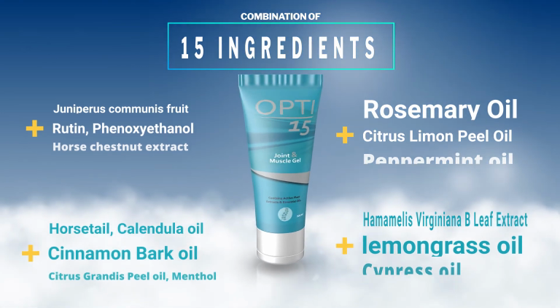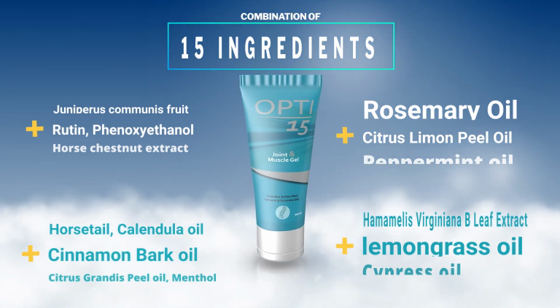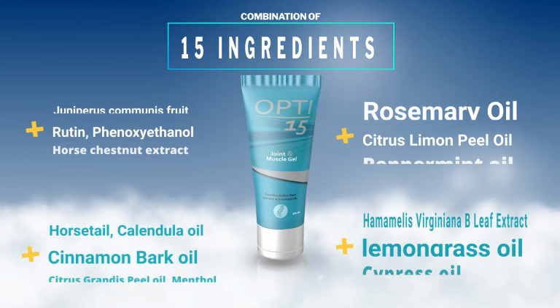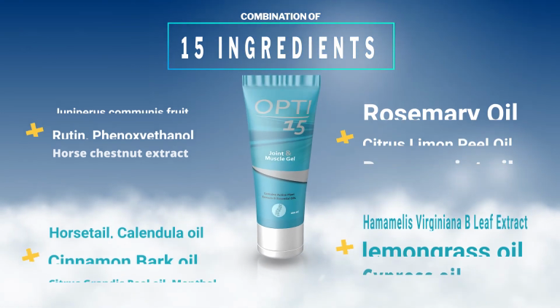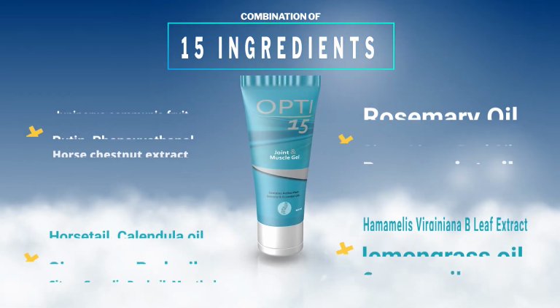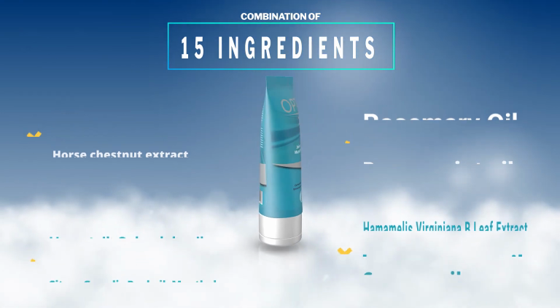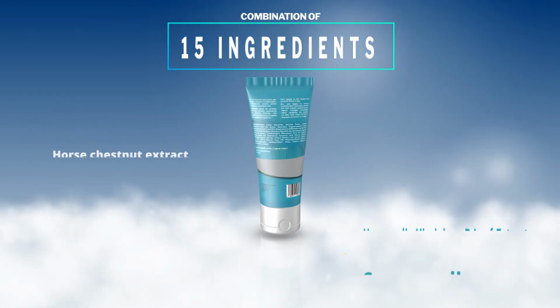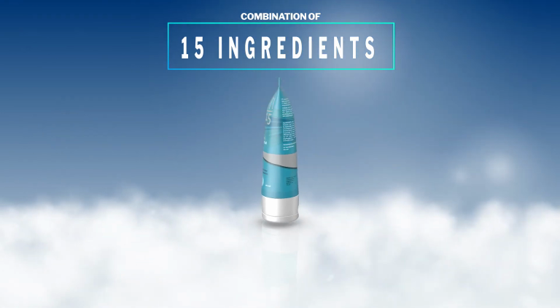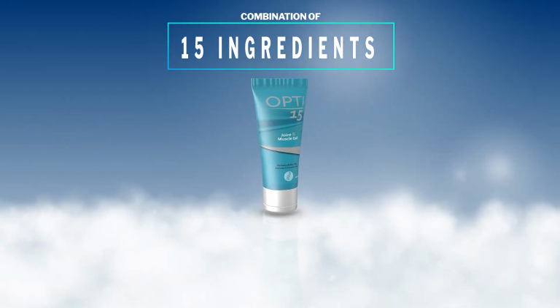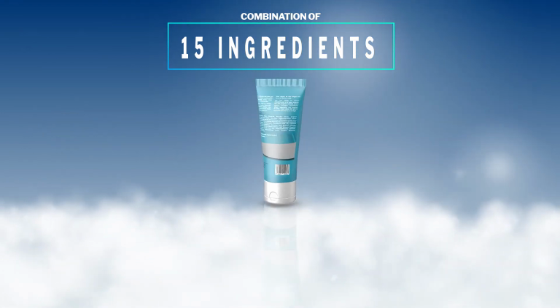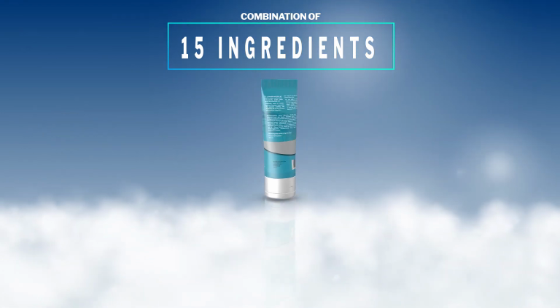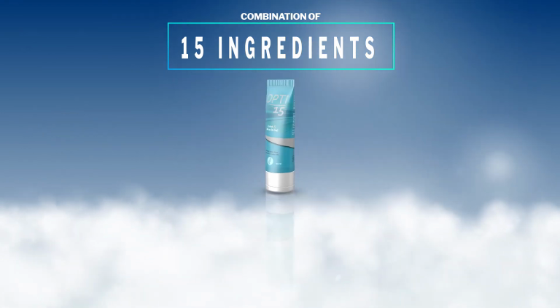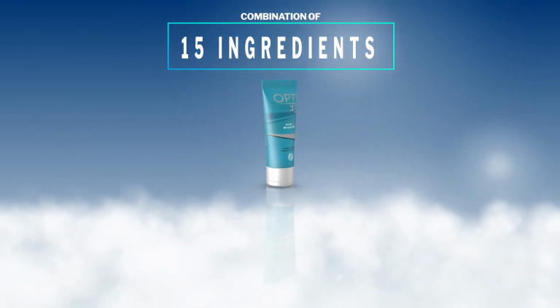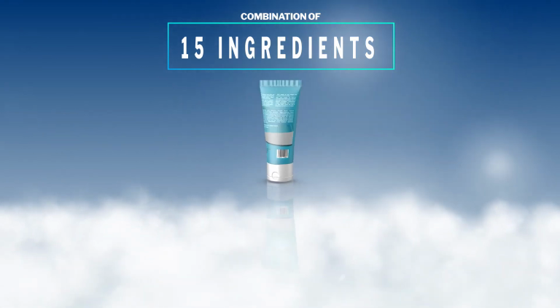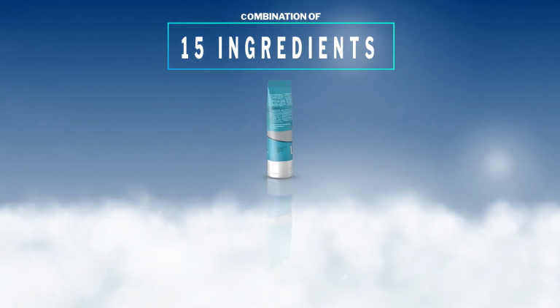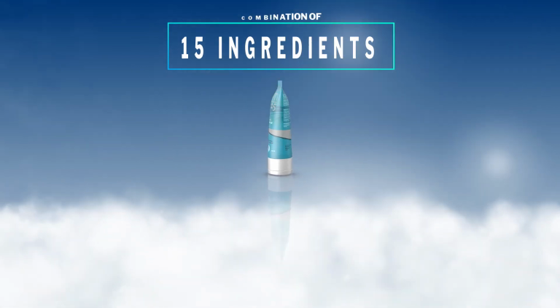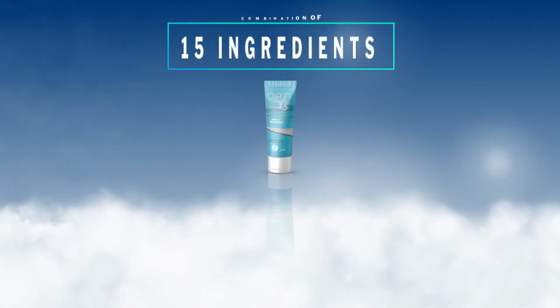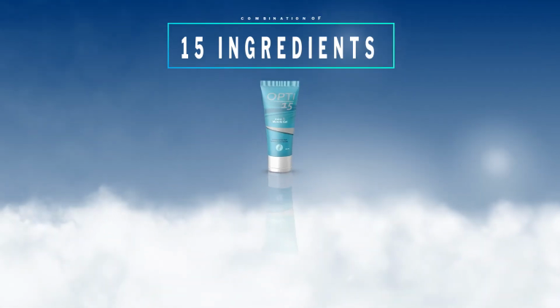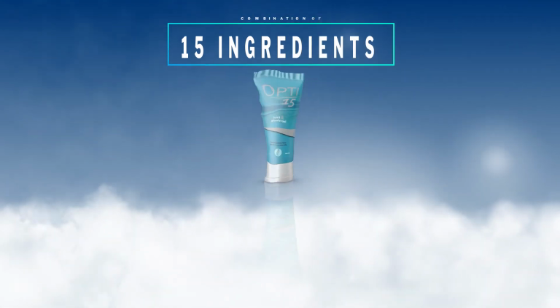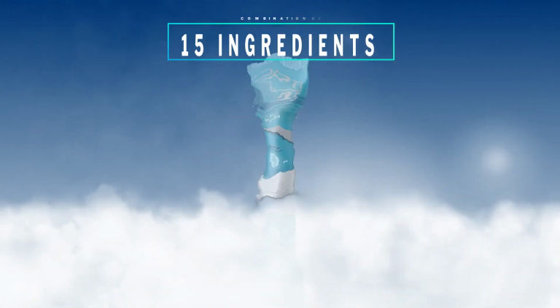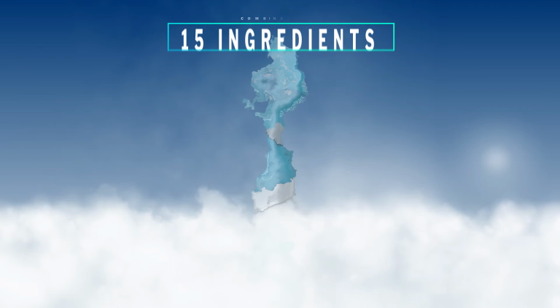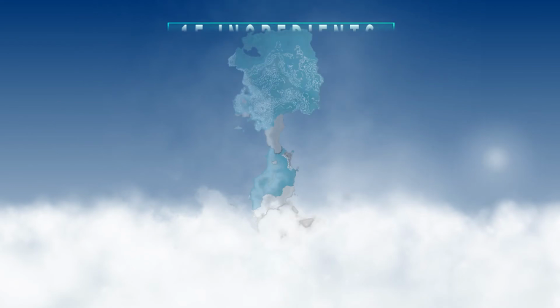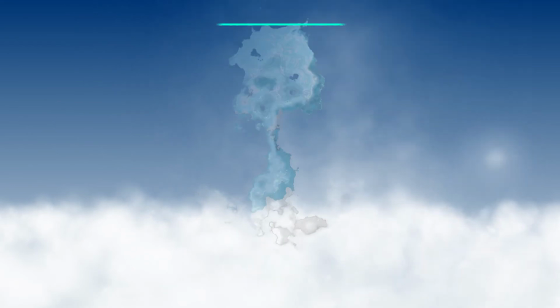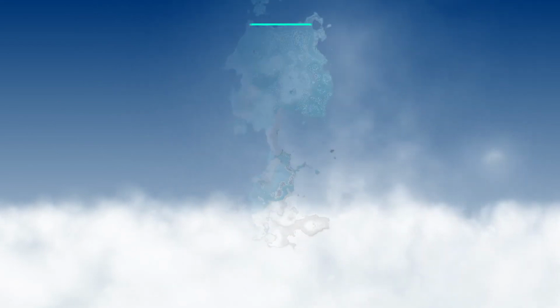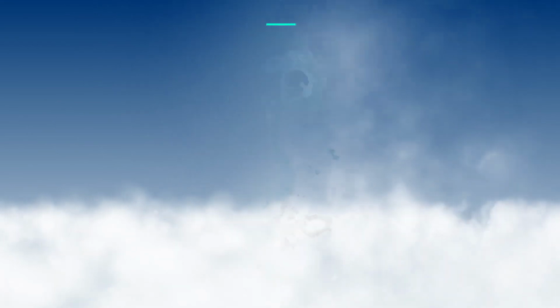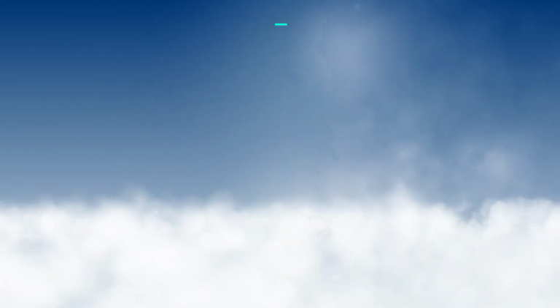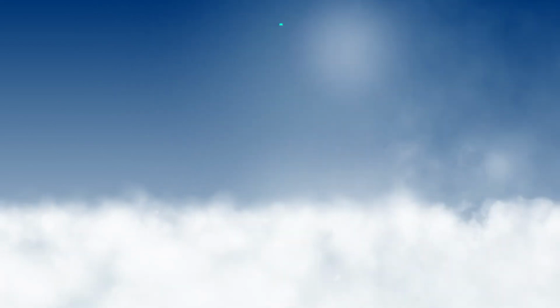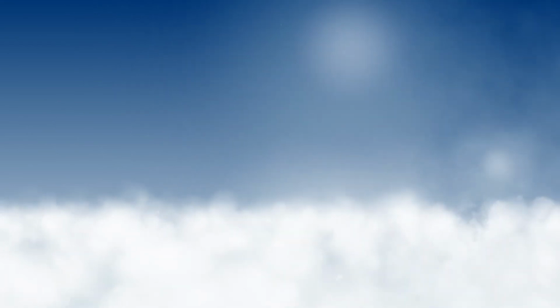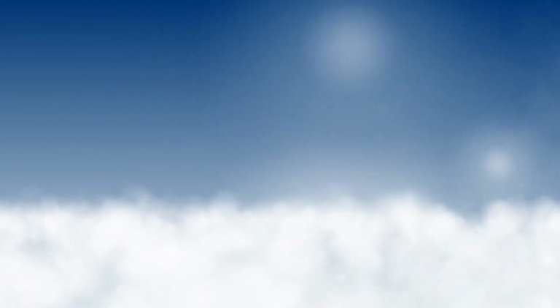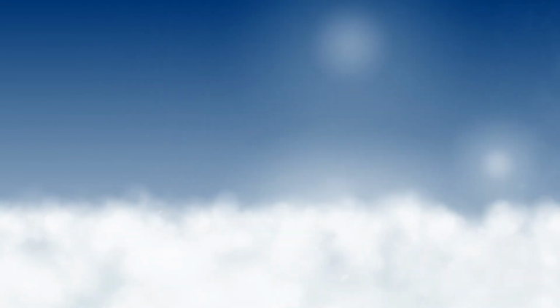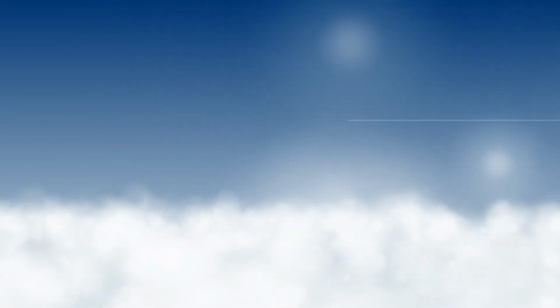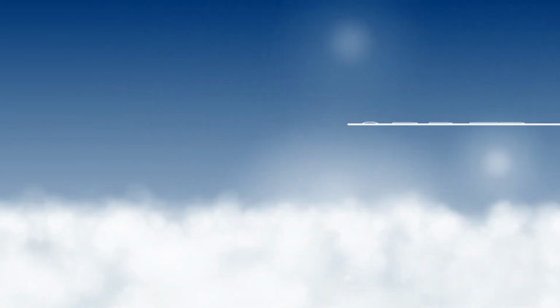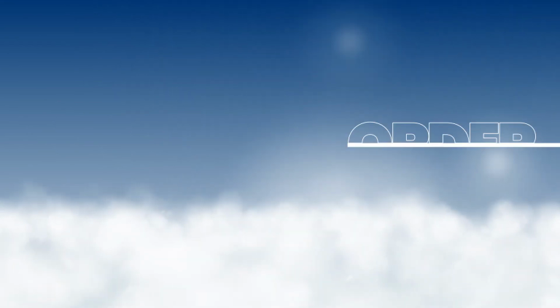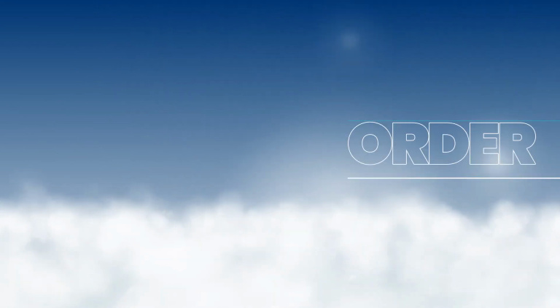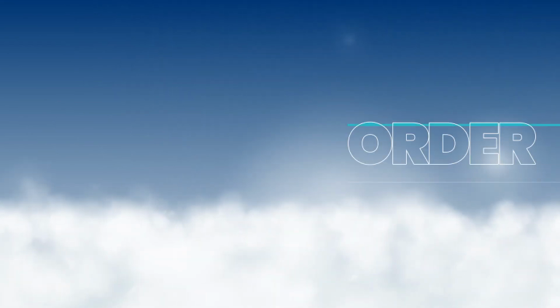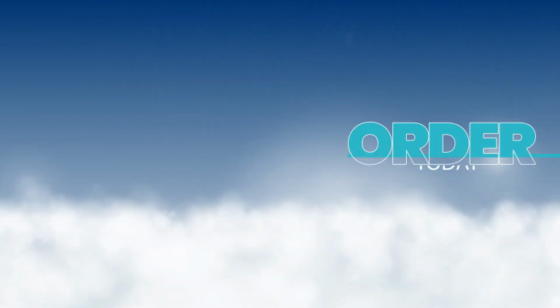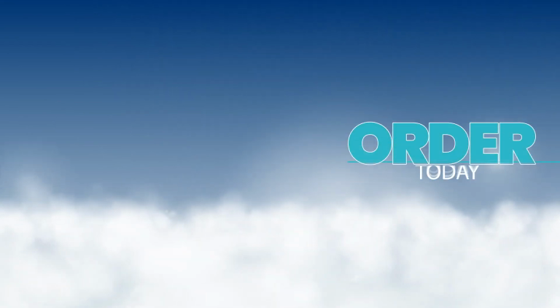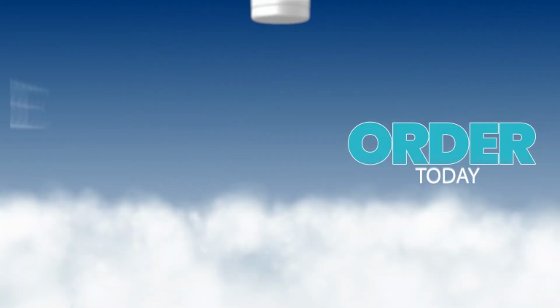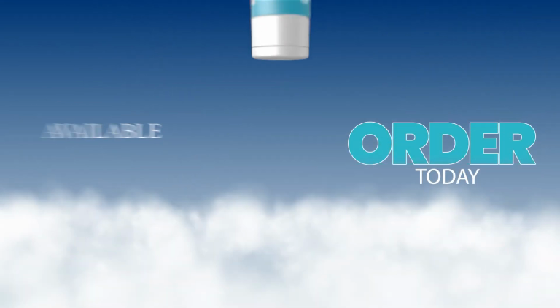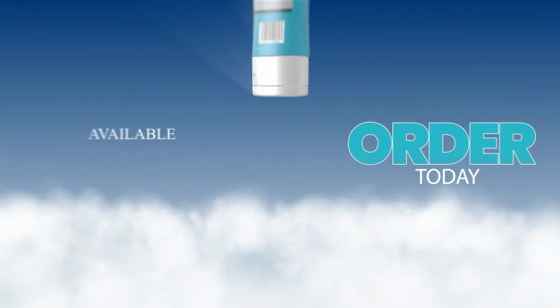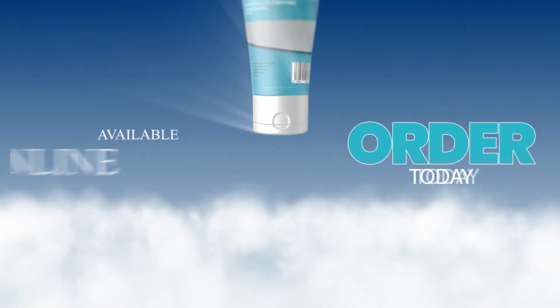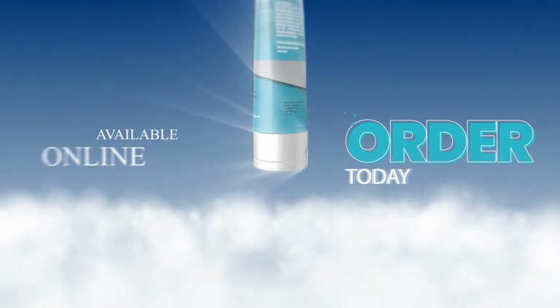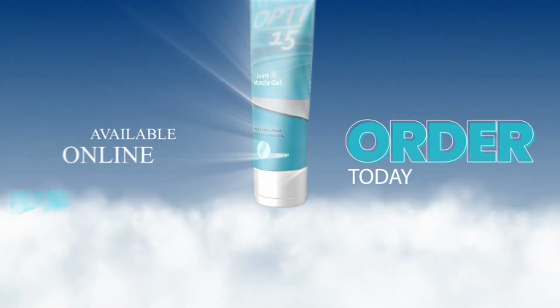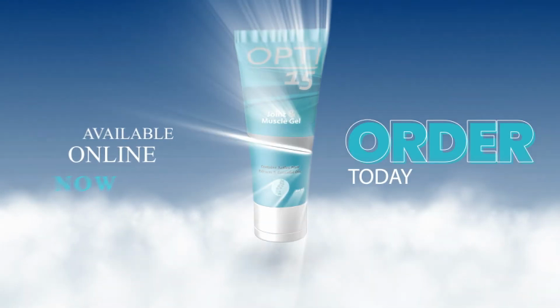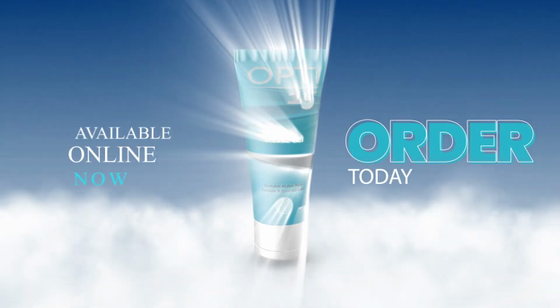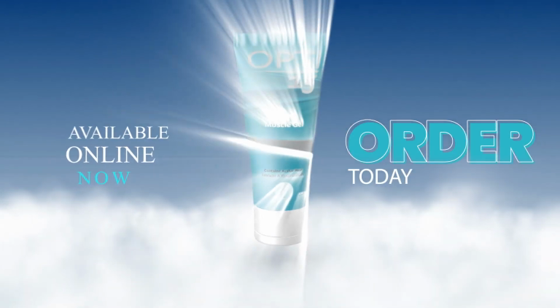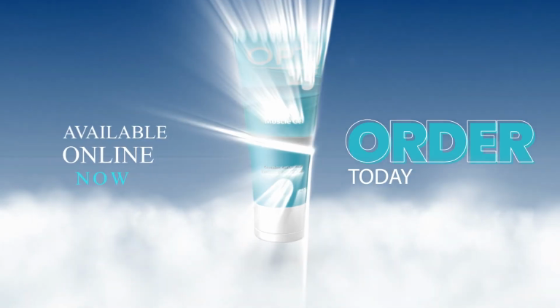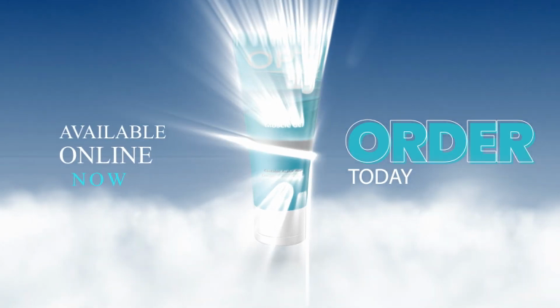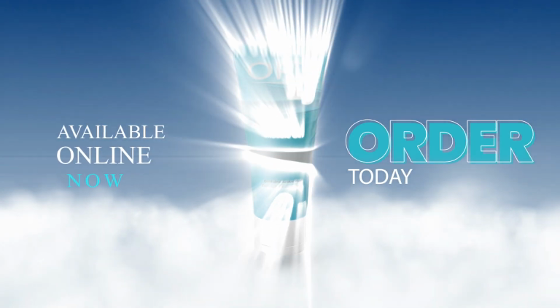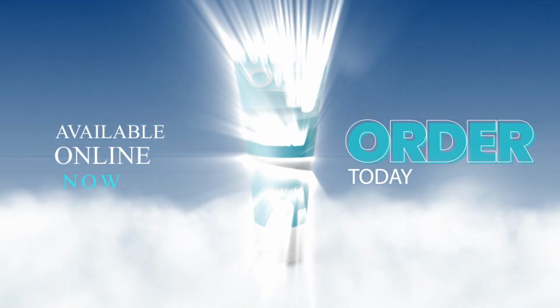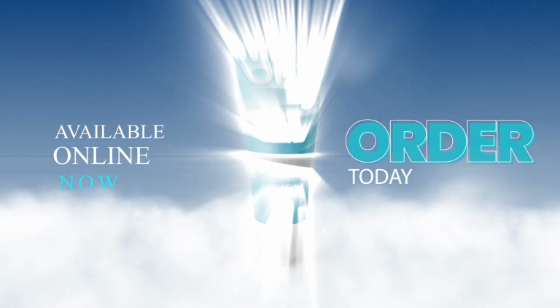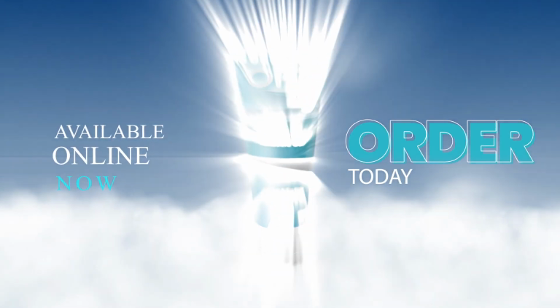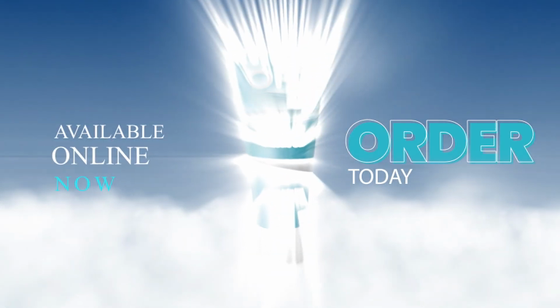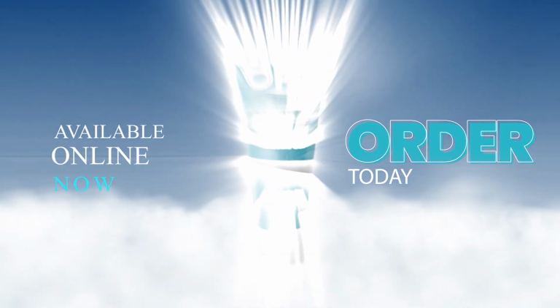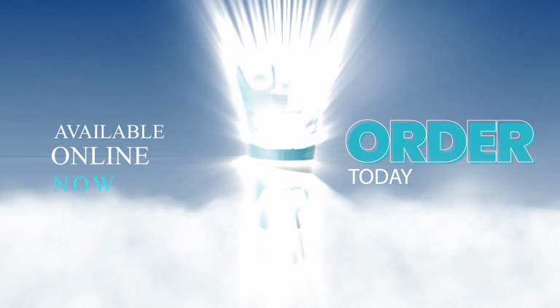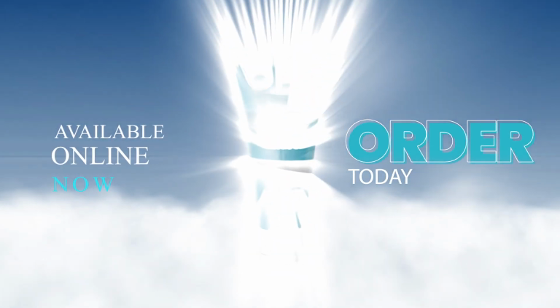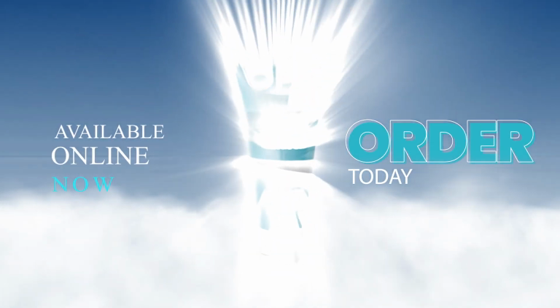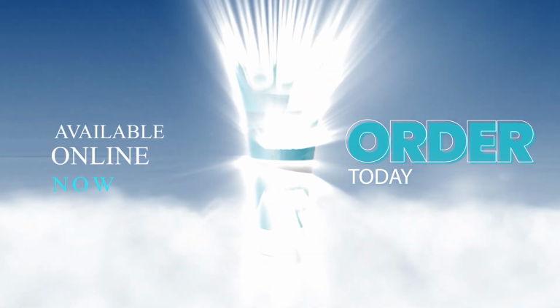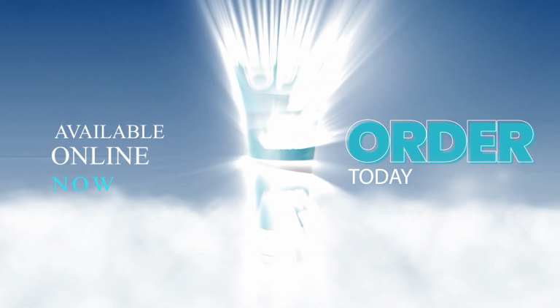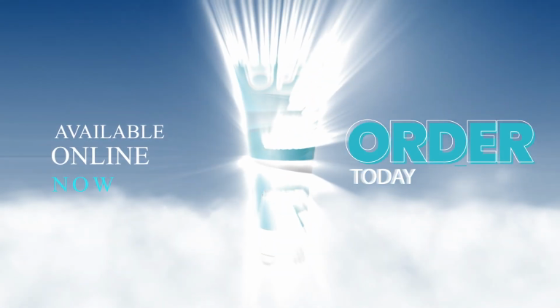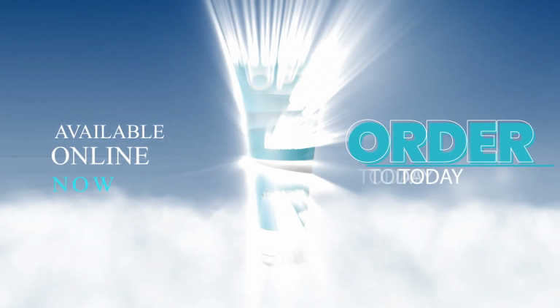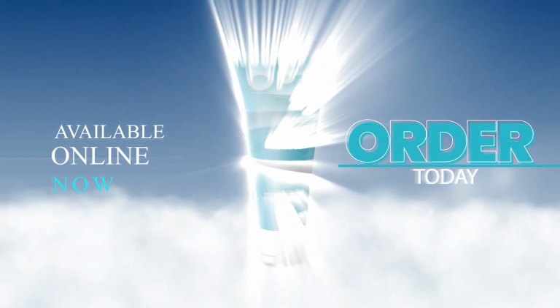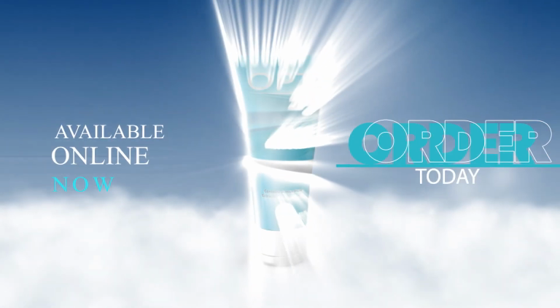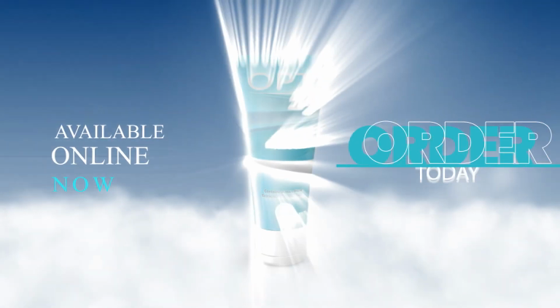The Opti 15 gel penetrates easily when applied, leaving a pleasant fragrance.